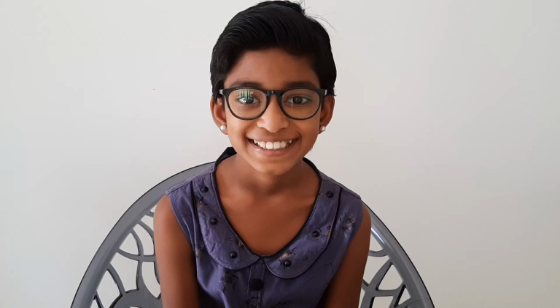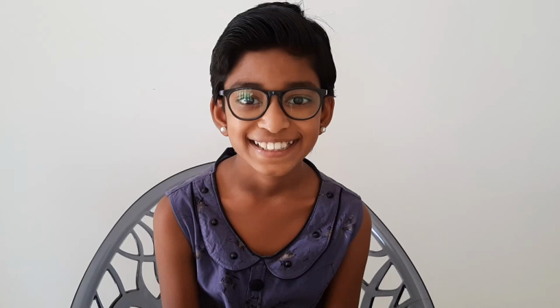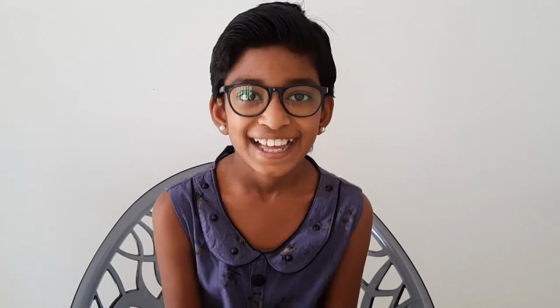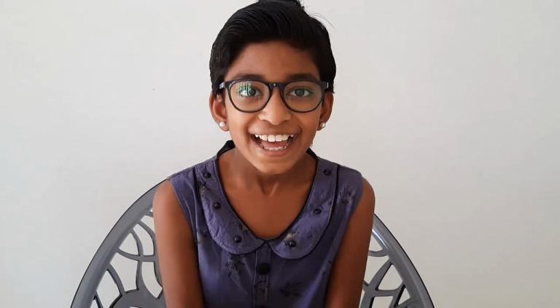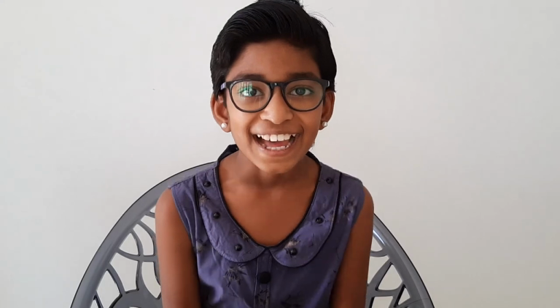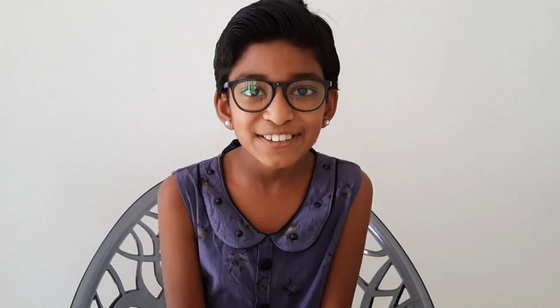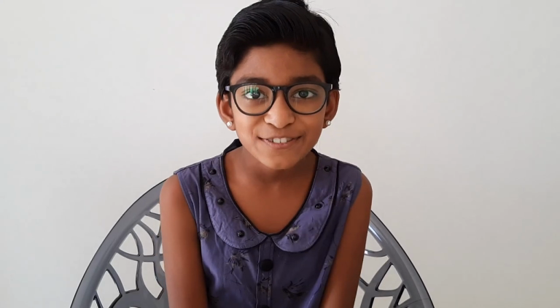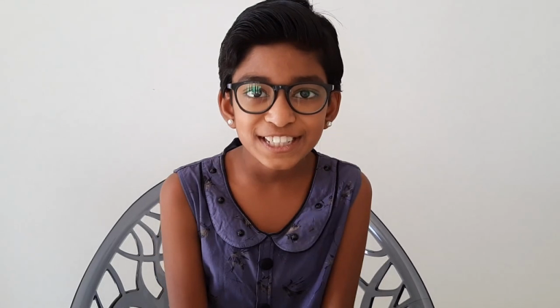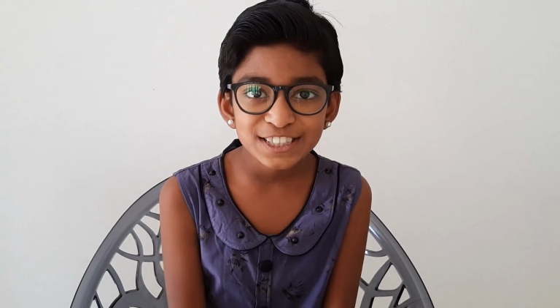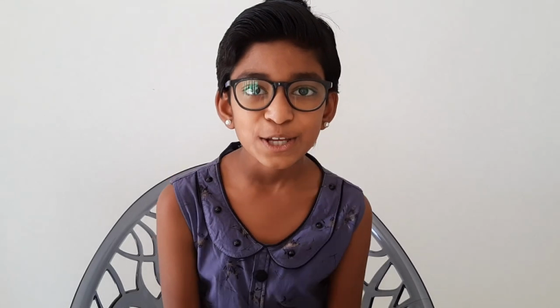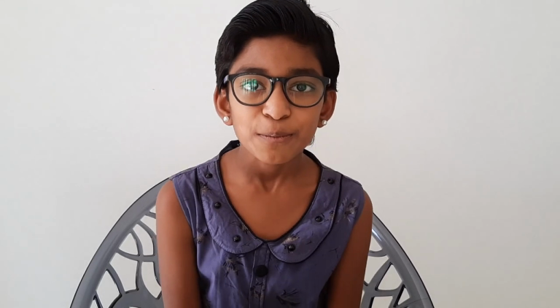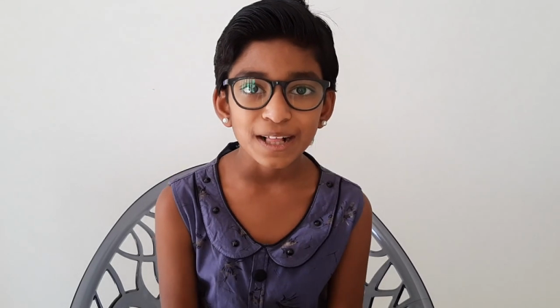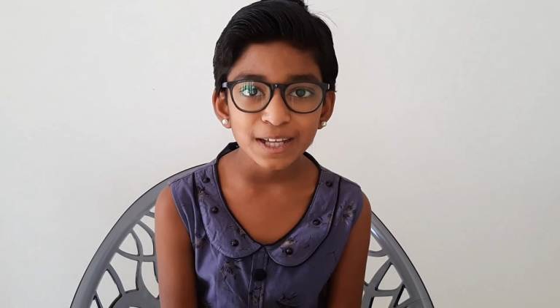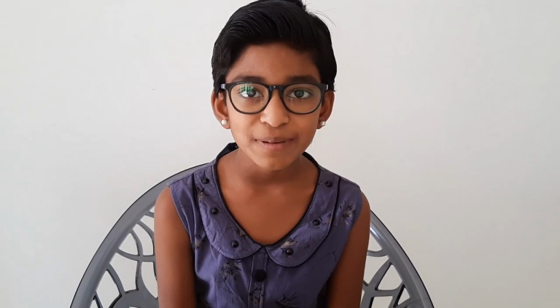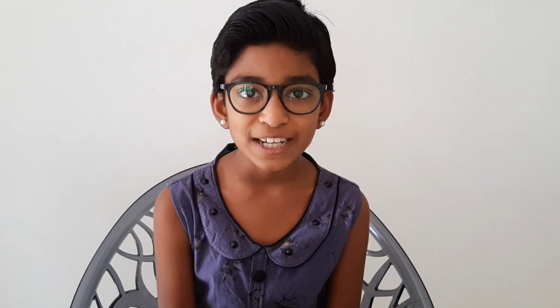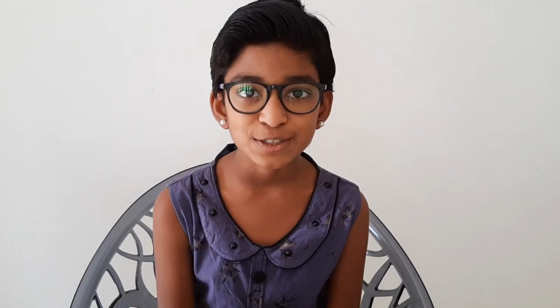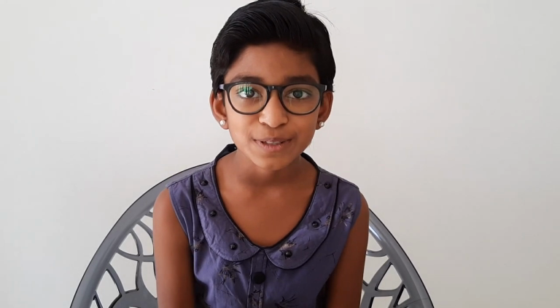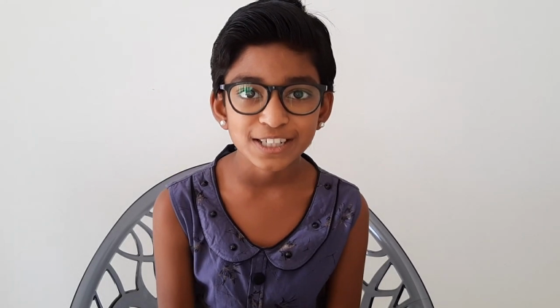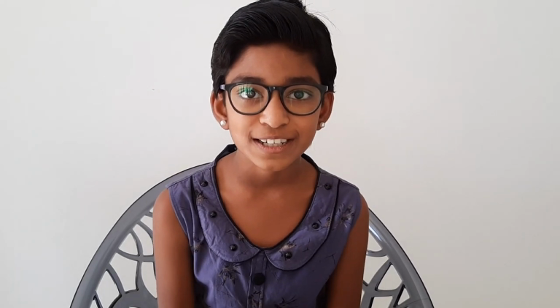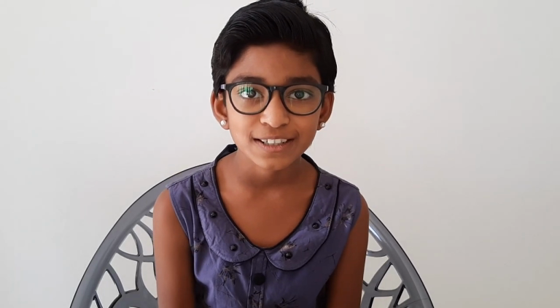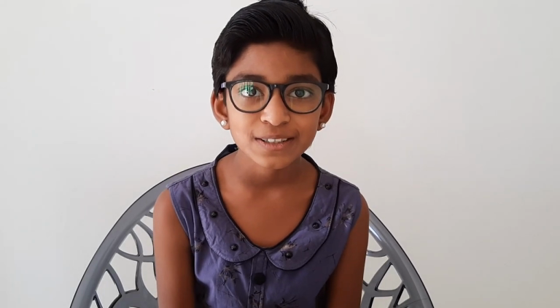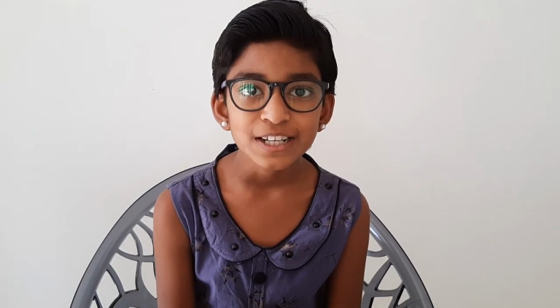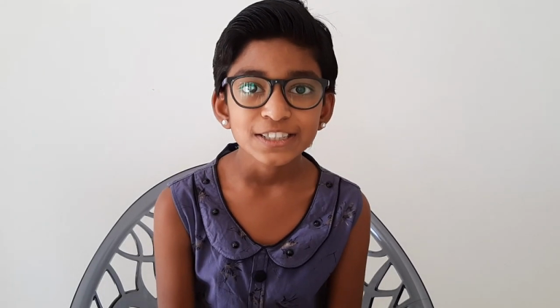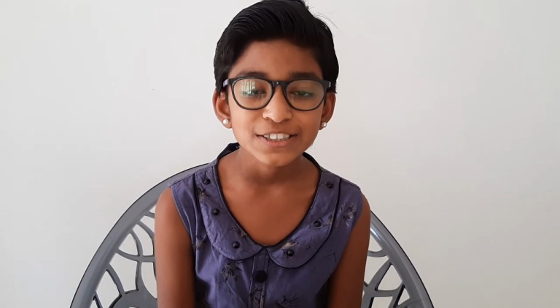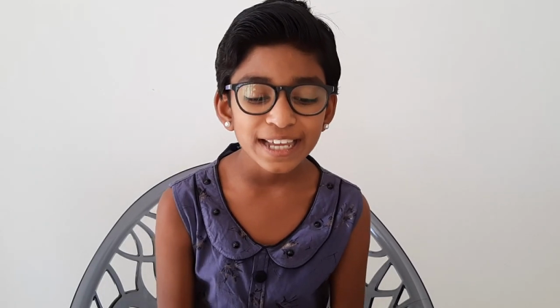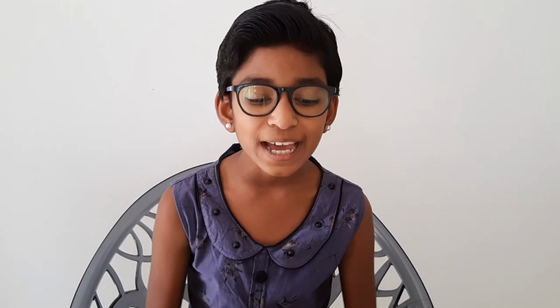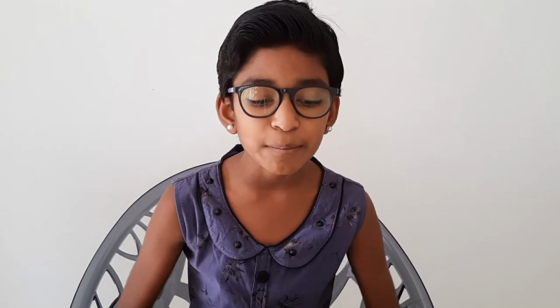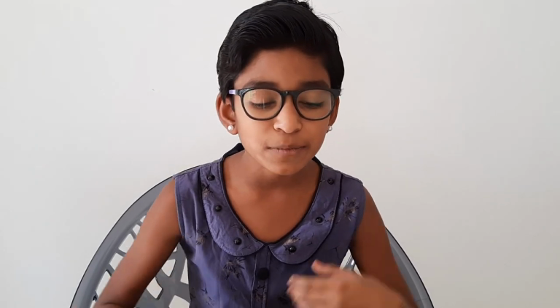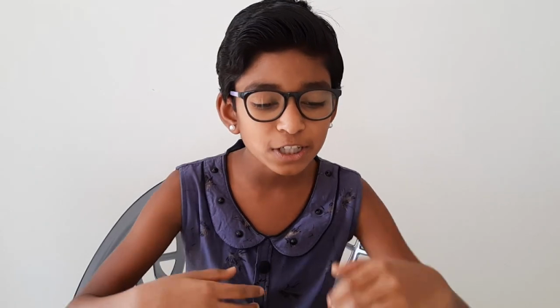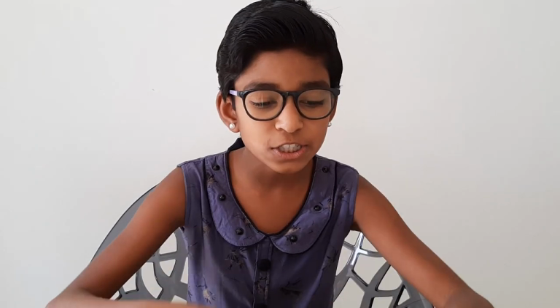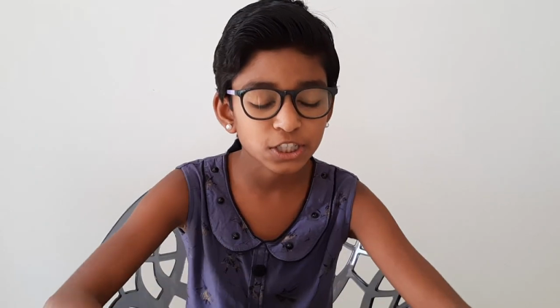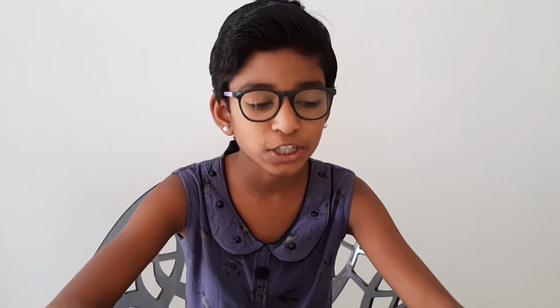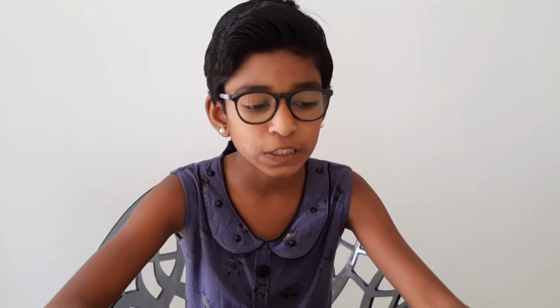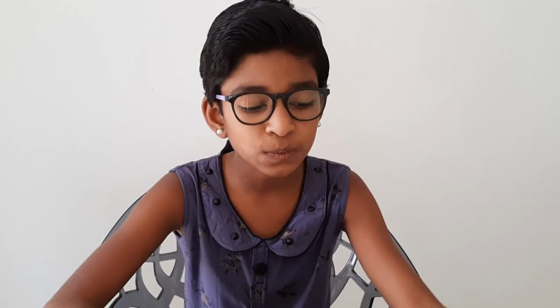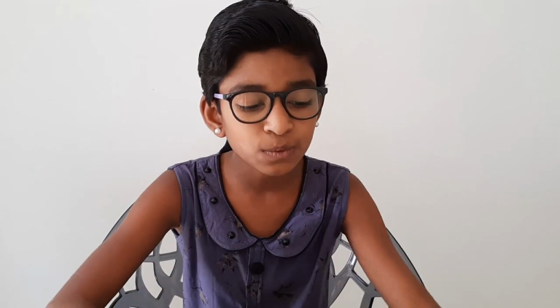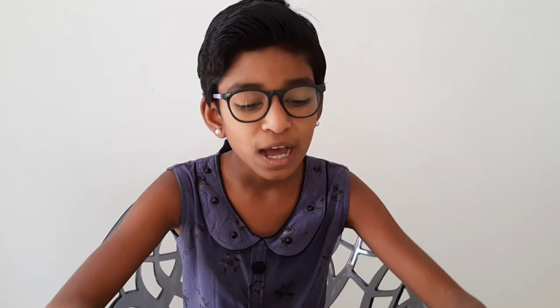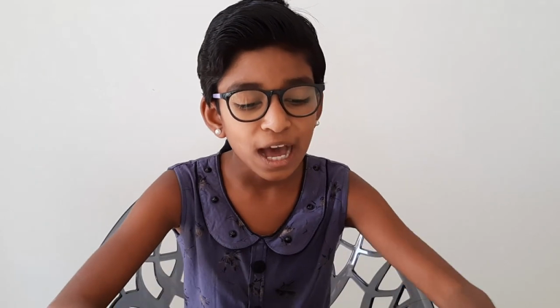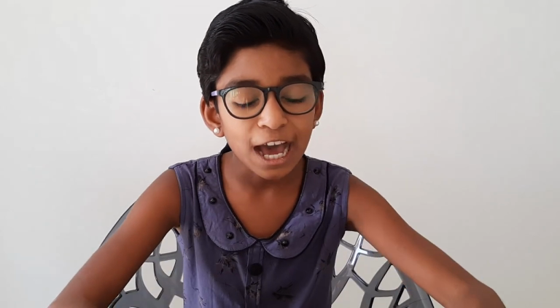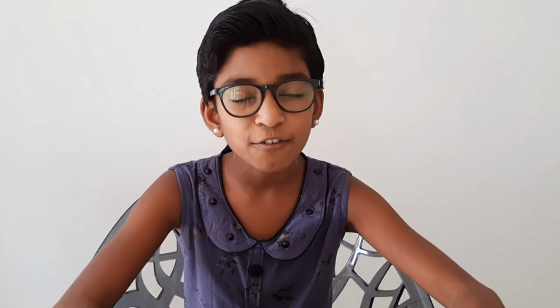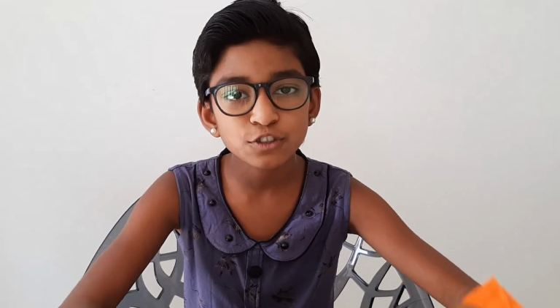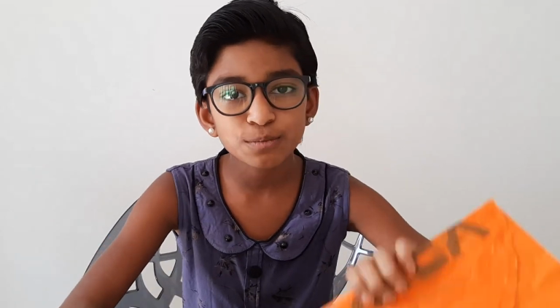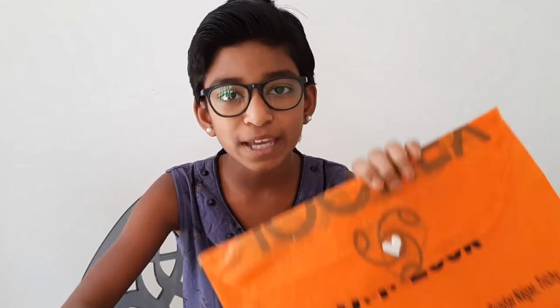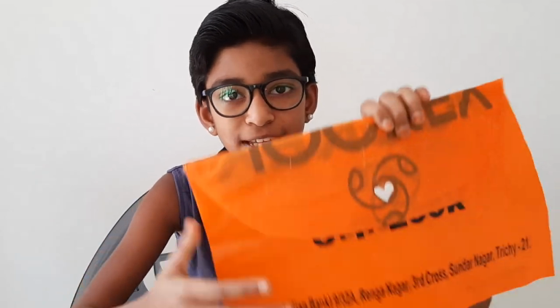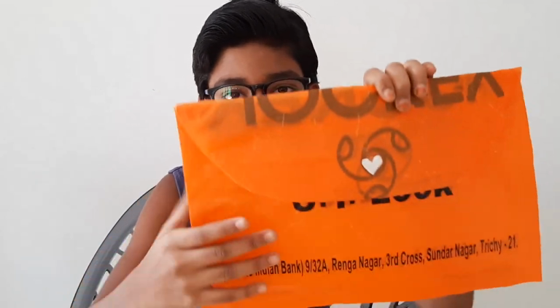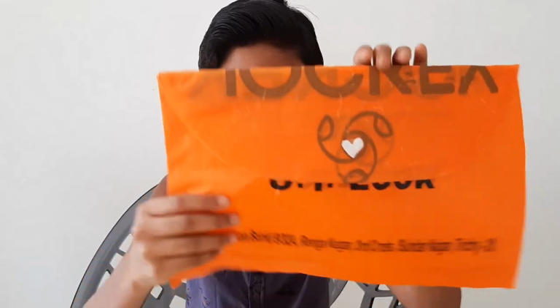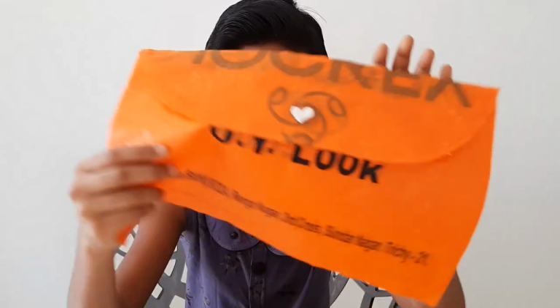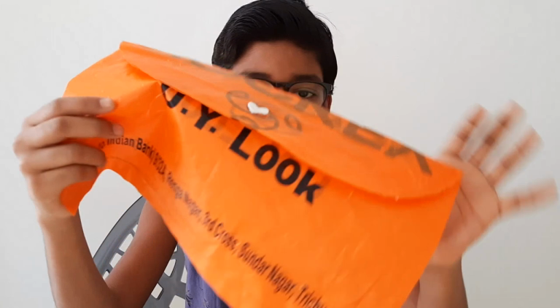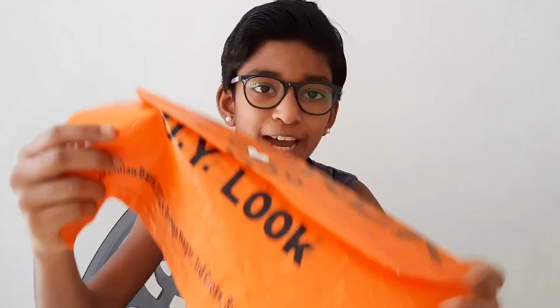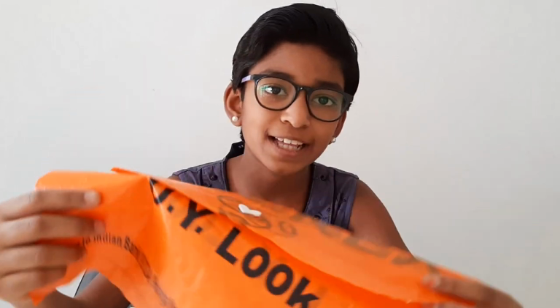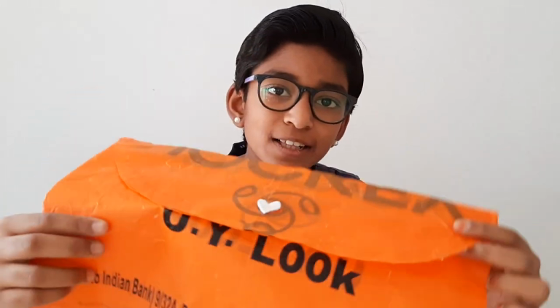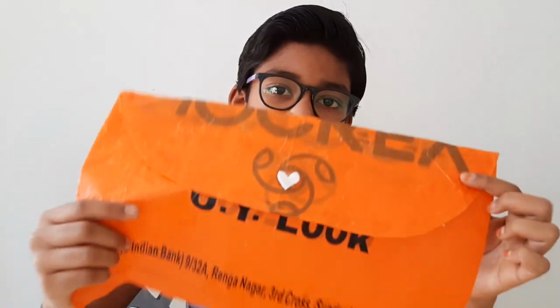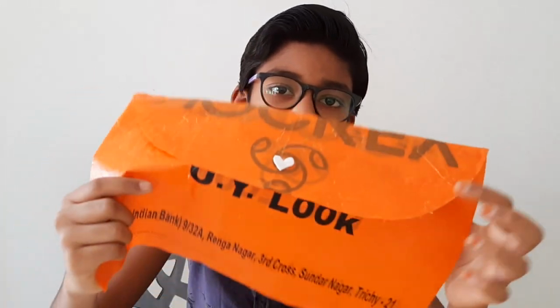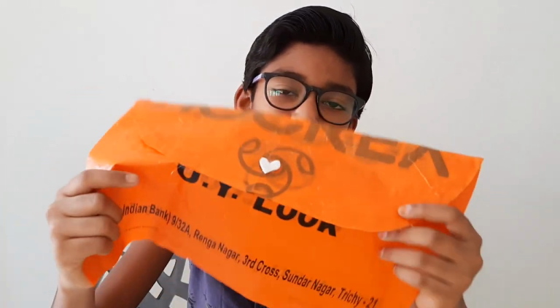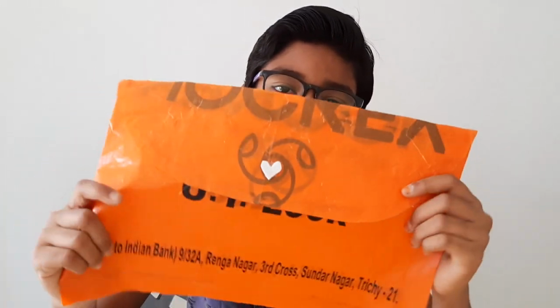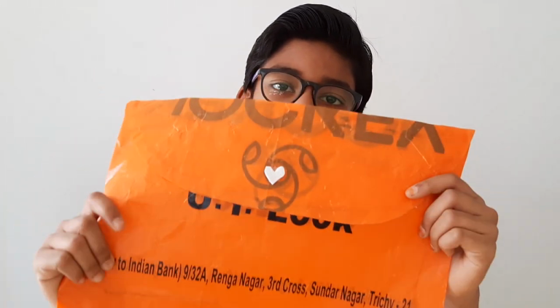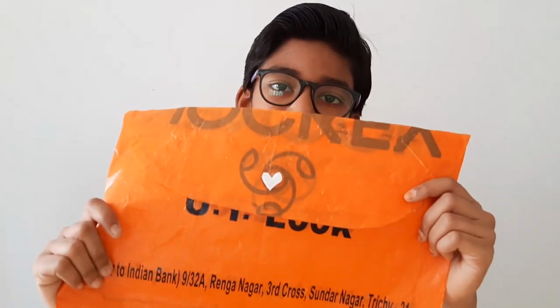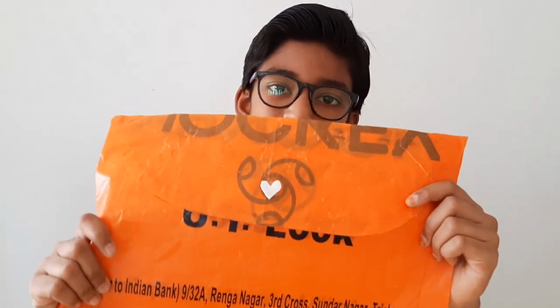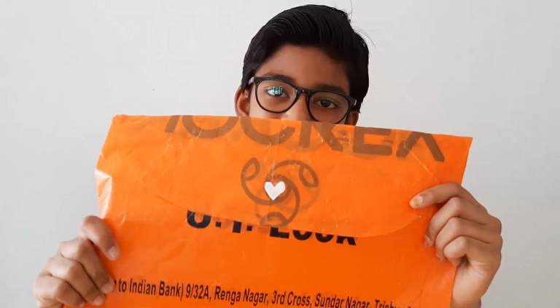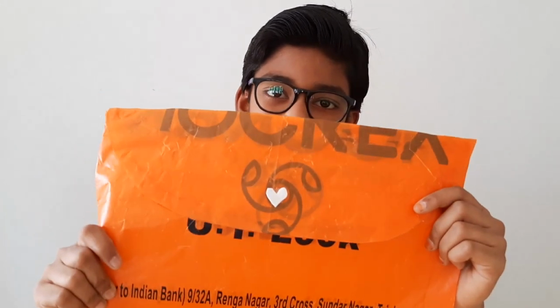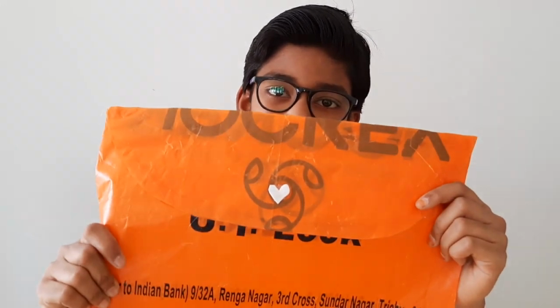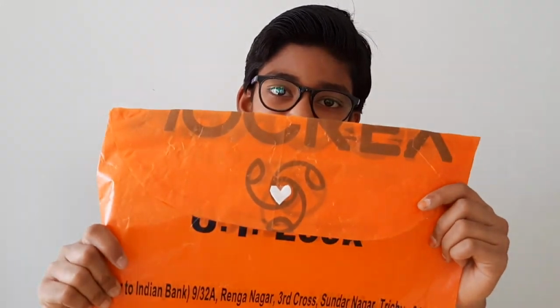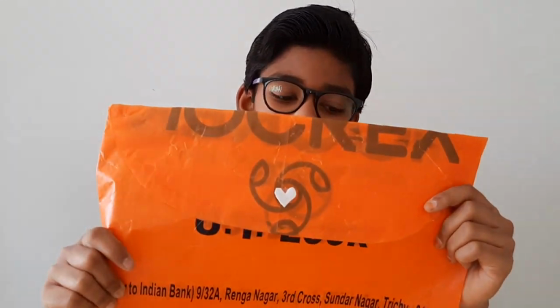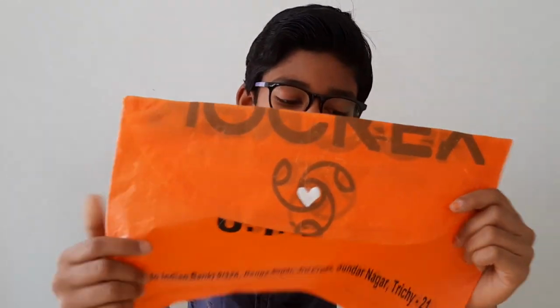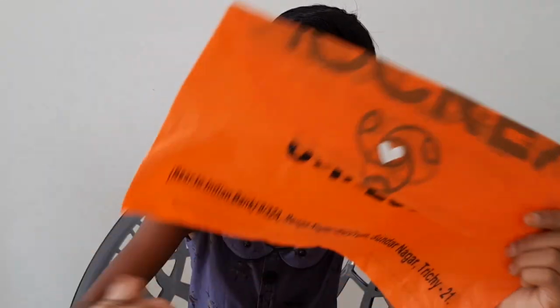Hi friends, welcome back to my channel. Today I'm gonna show you how to make a file using plastic bags.